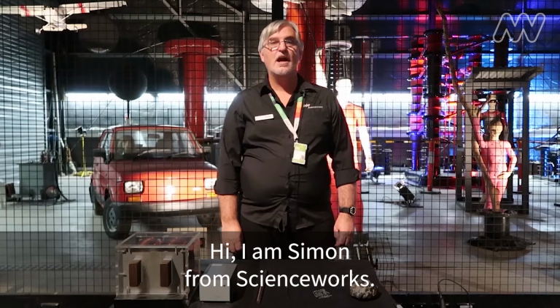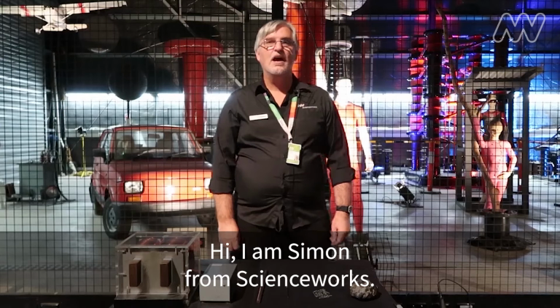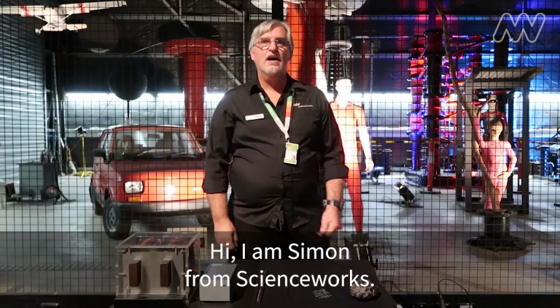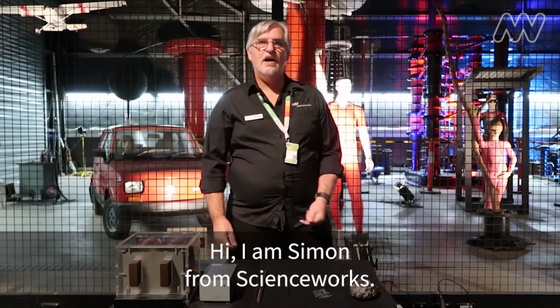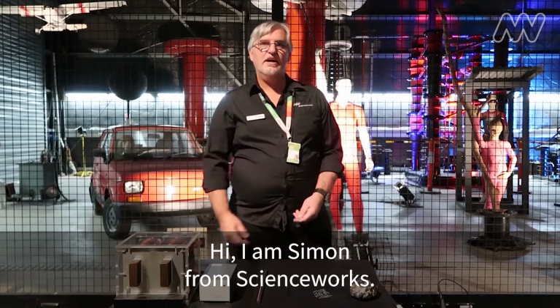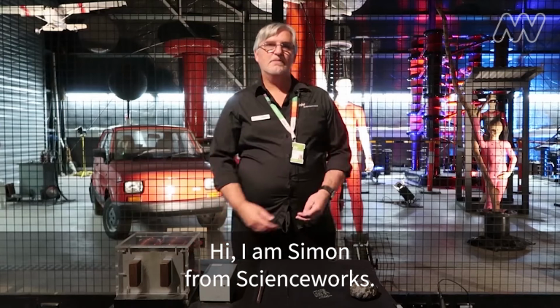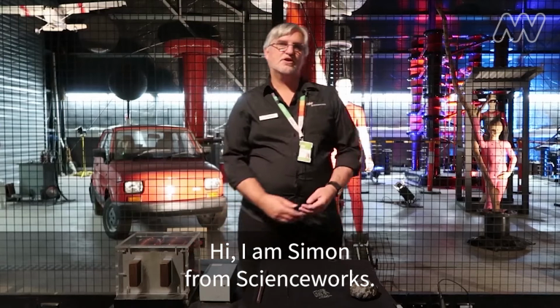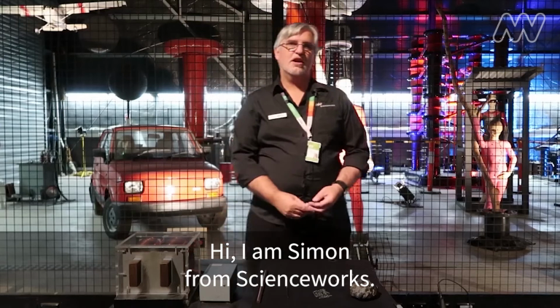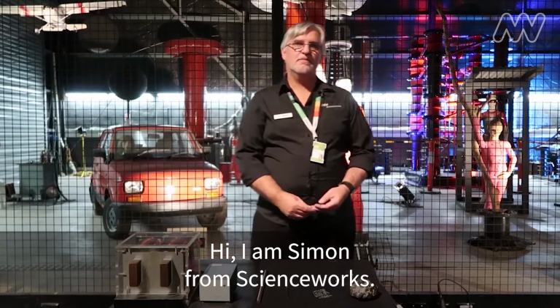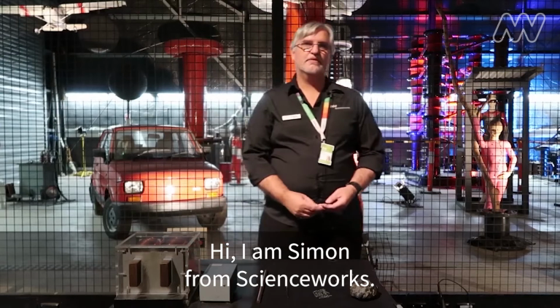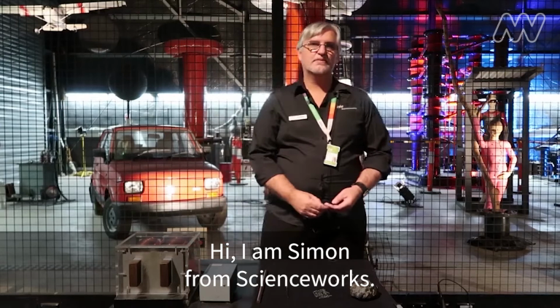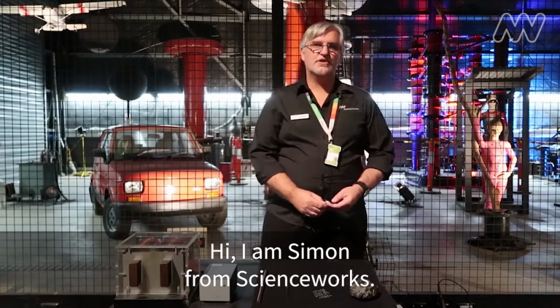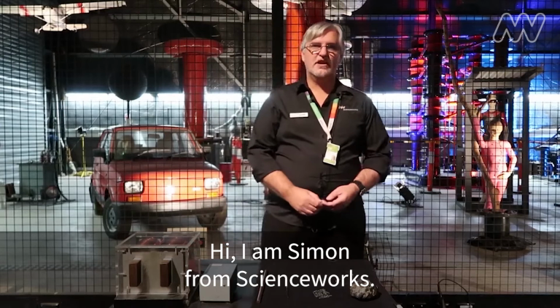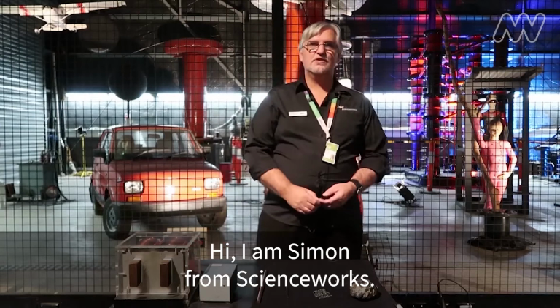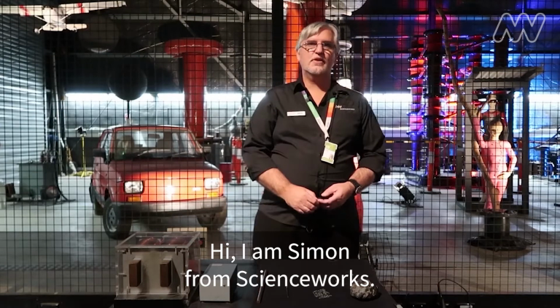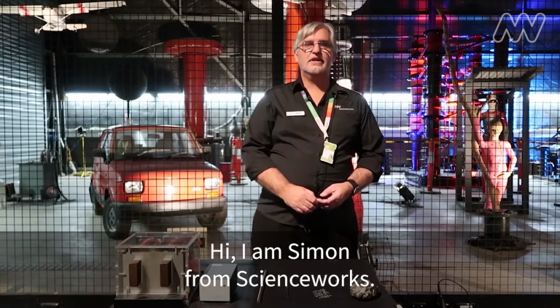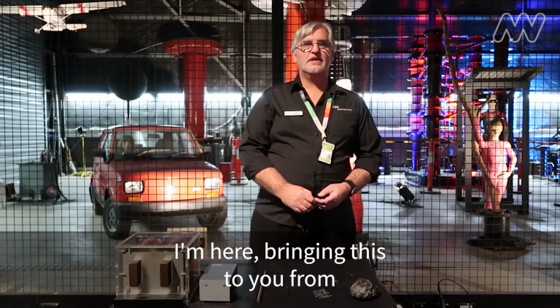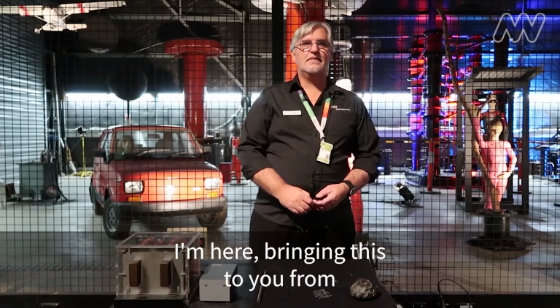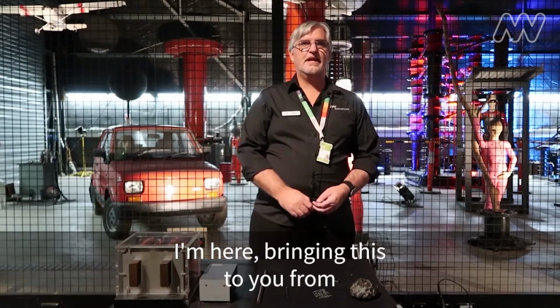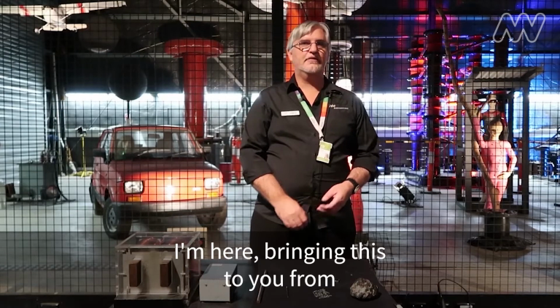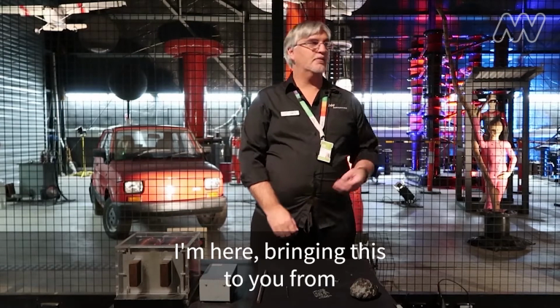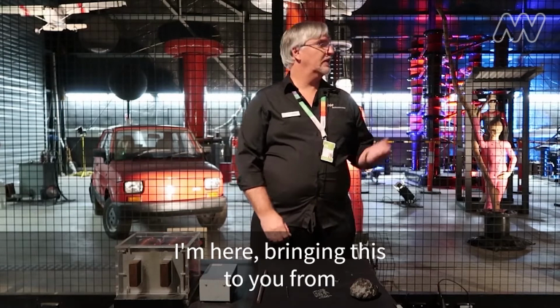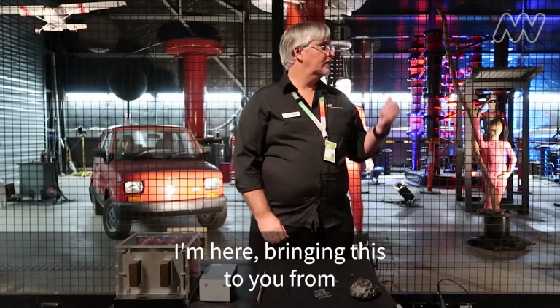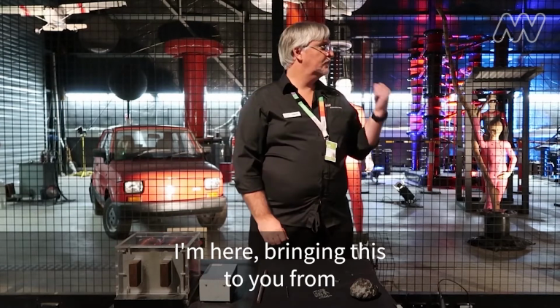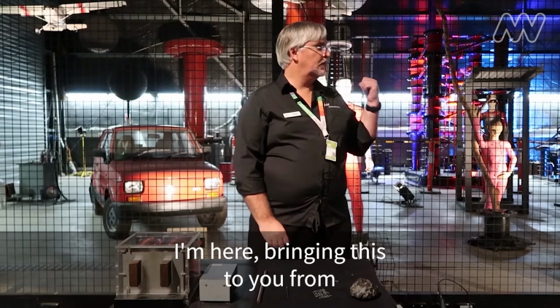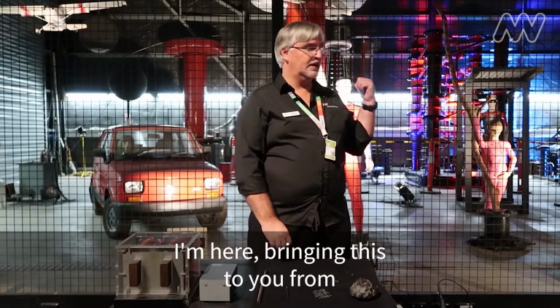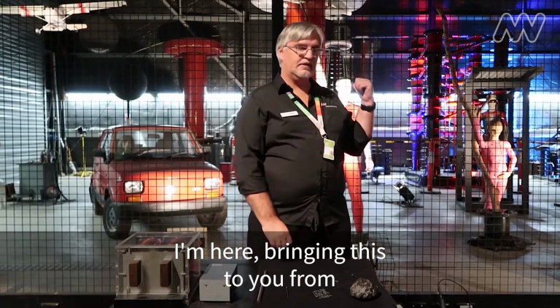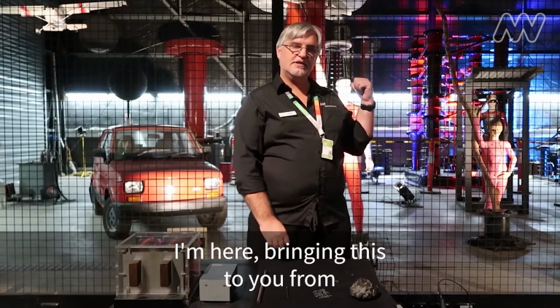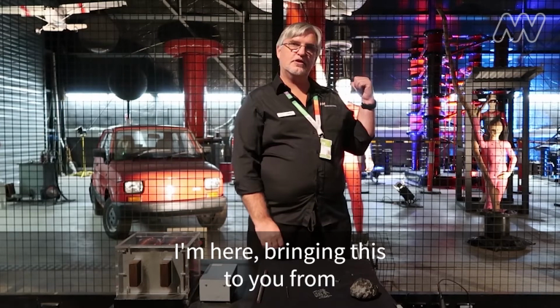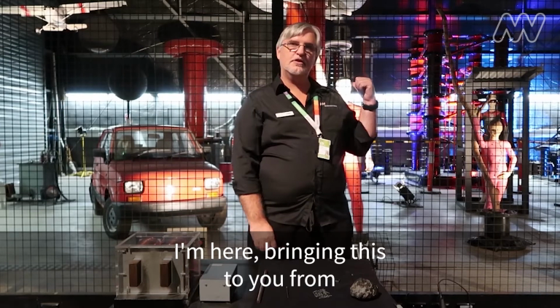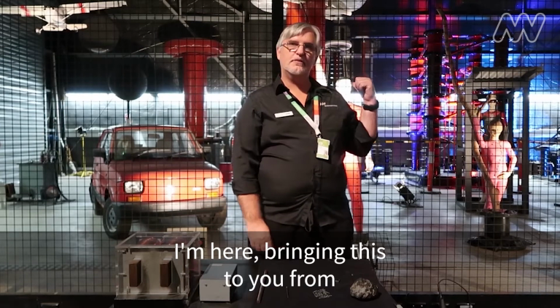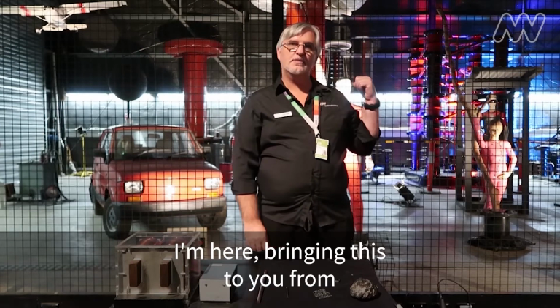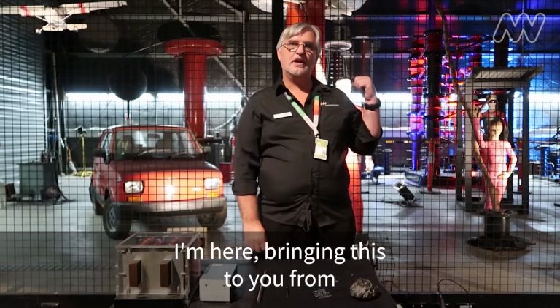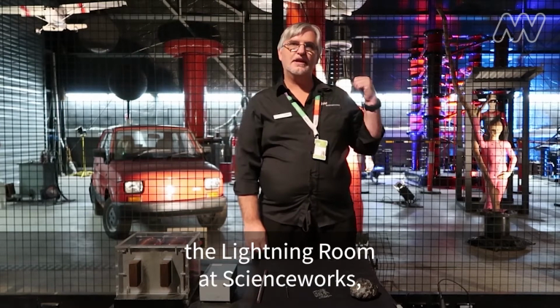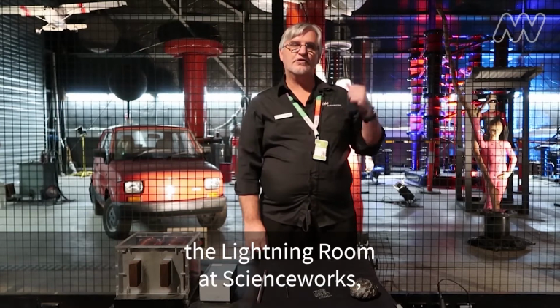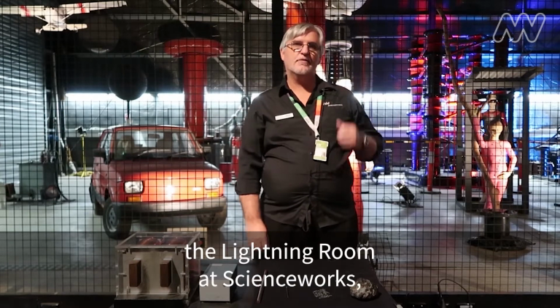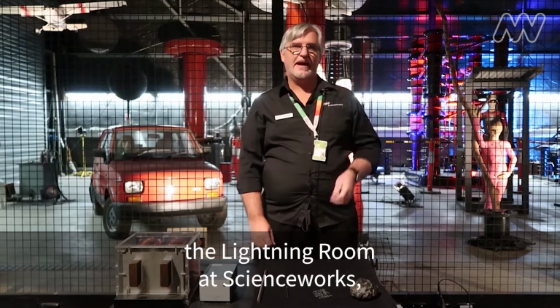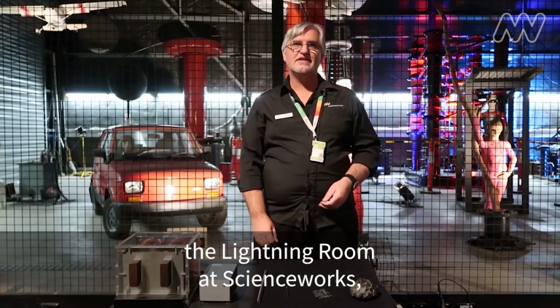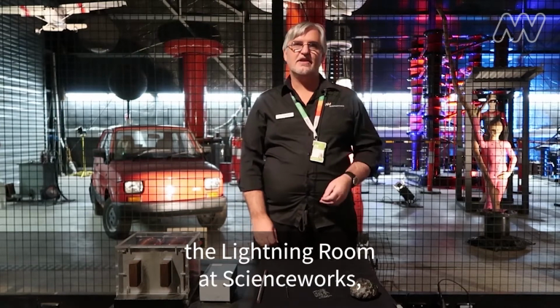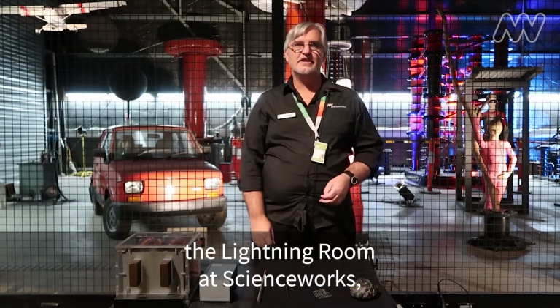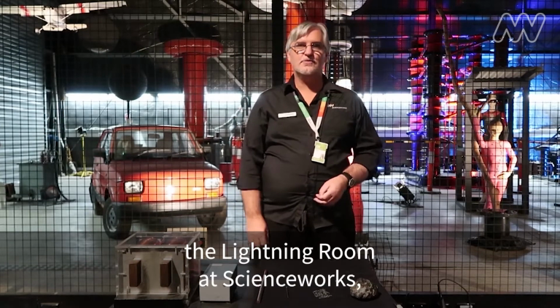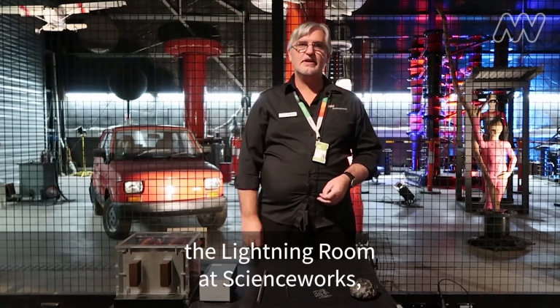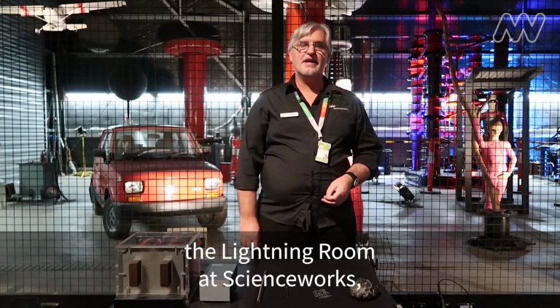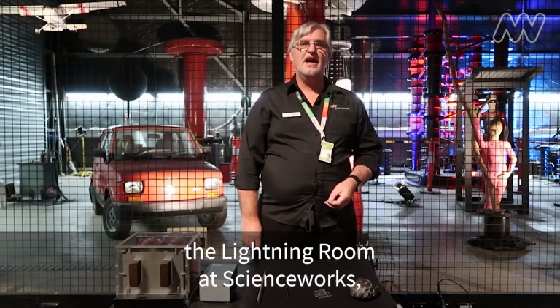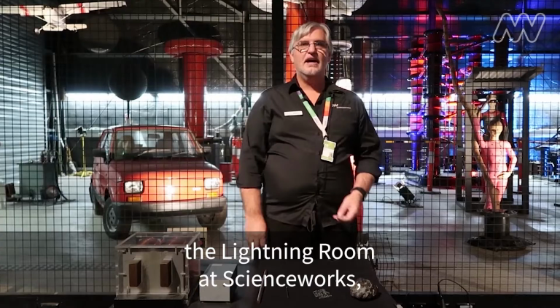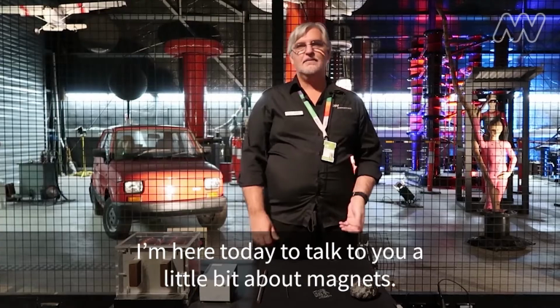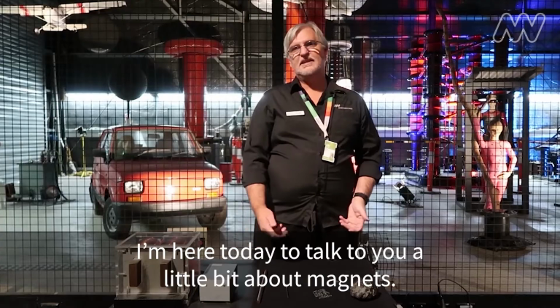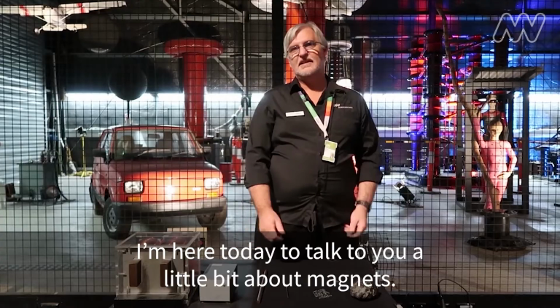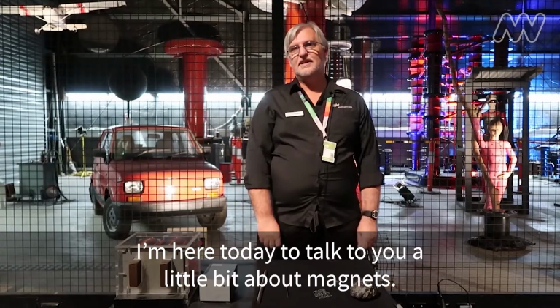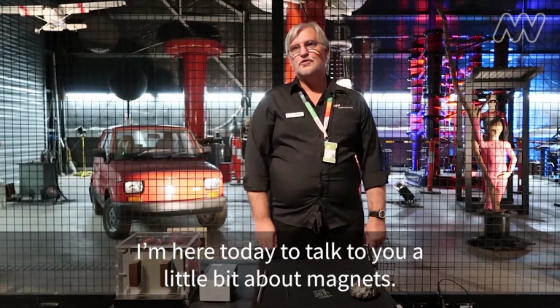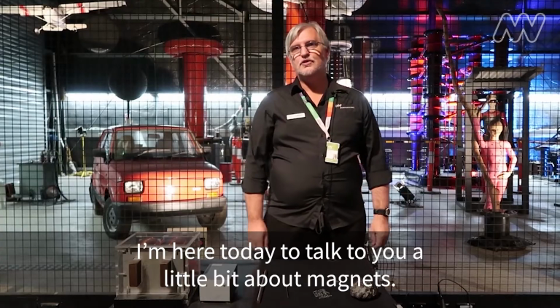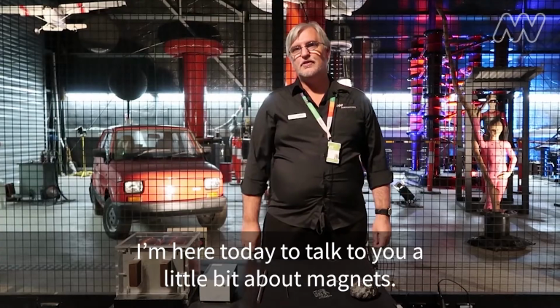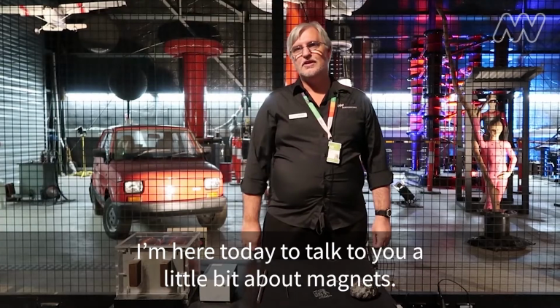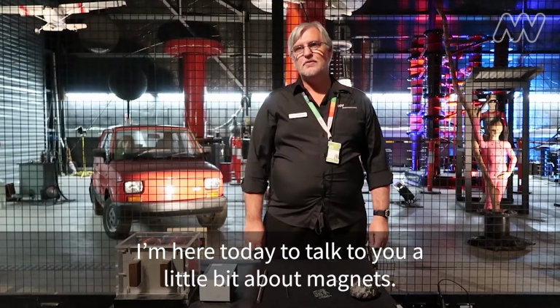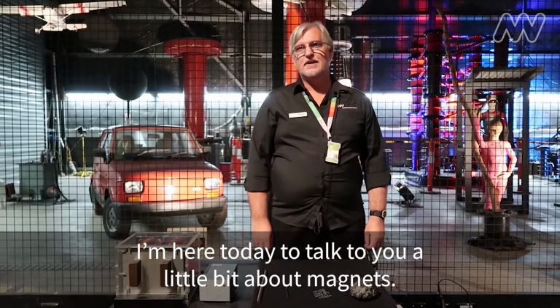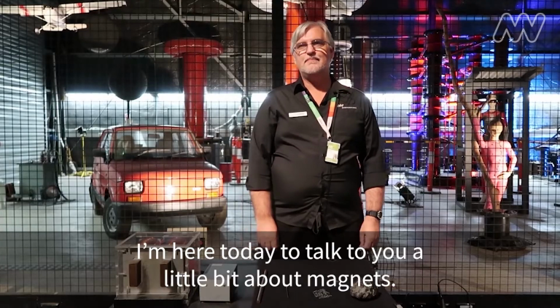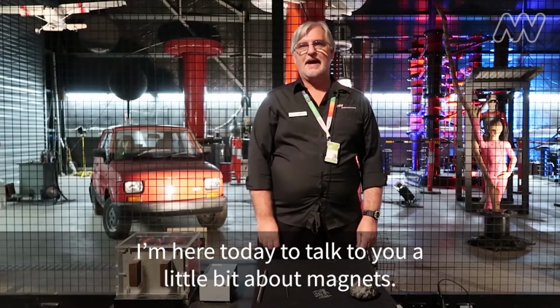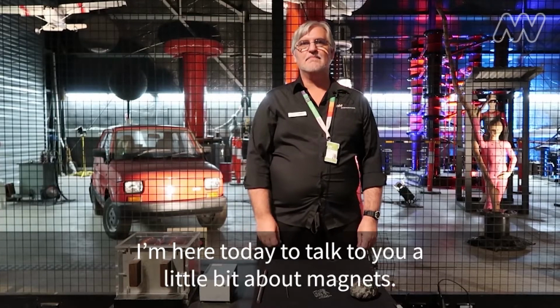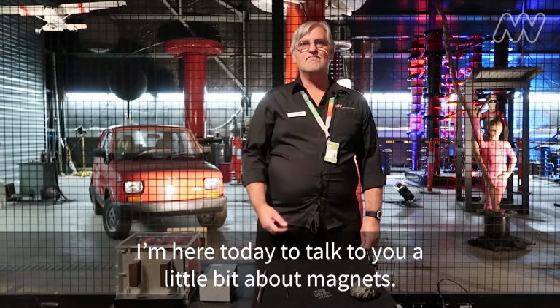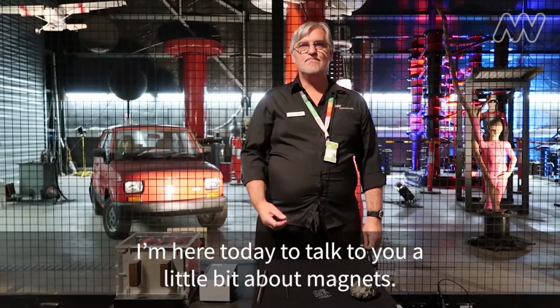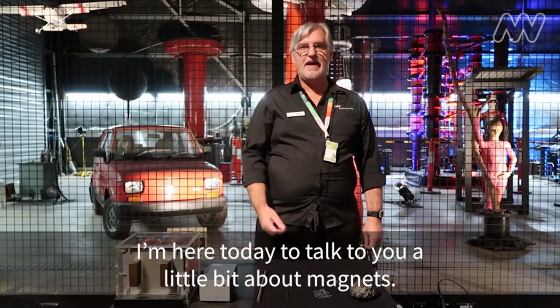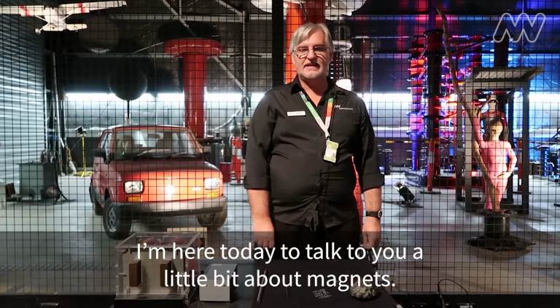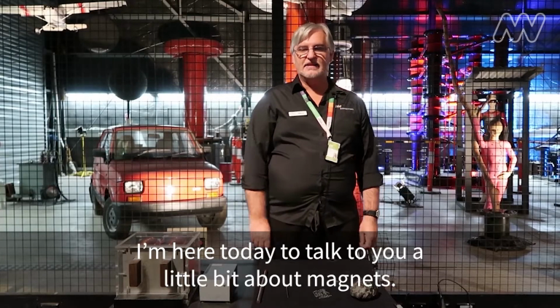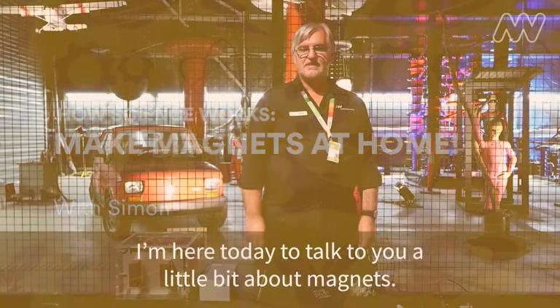Hi, I'm Simon from ScienceWorks. I'm here bringing this to you from the Lightning Room at ScienceWorks. I'm here today to talk to you a little bit about magnets.